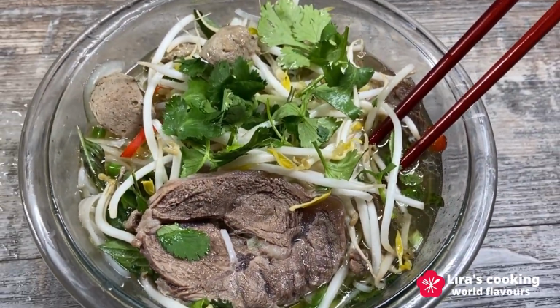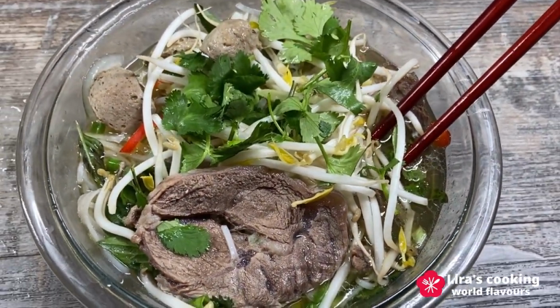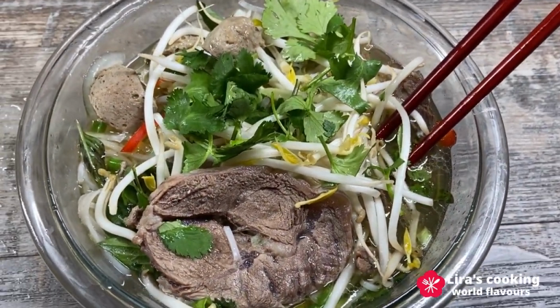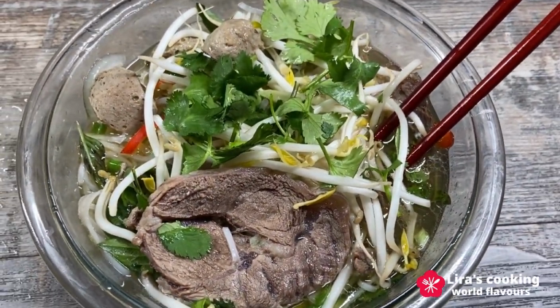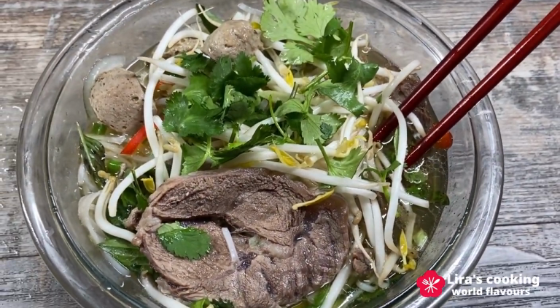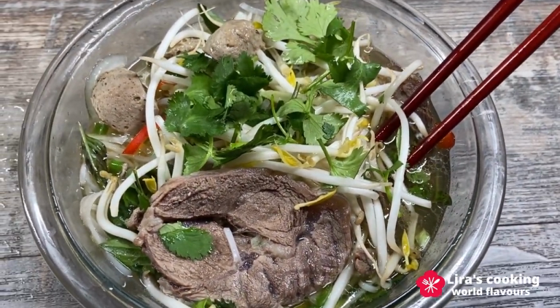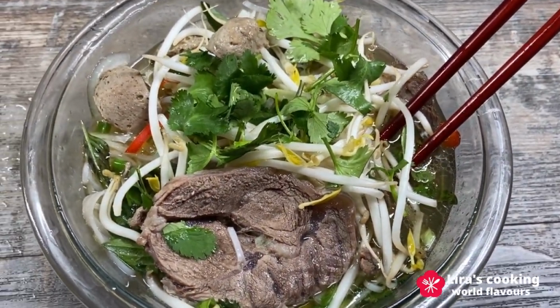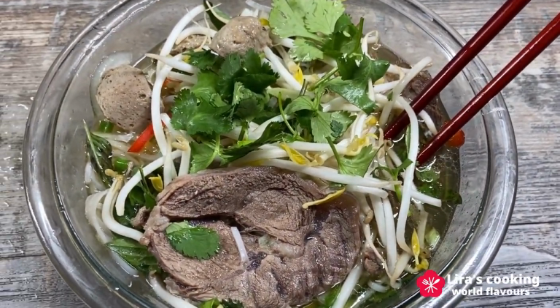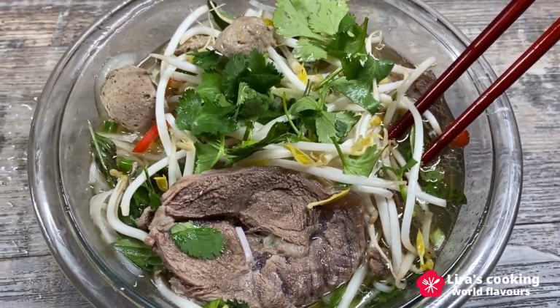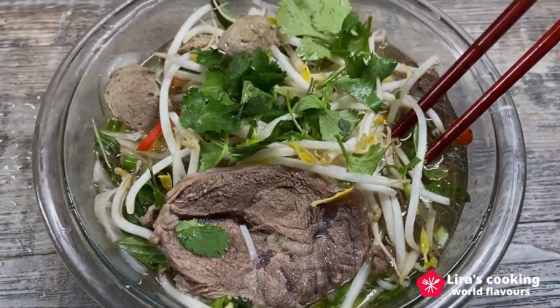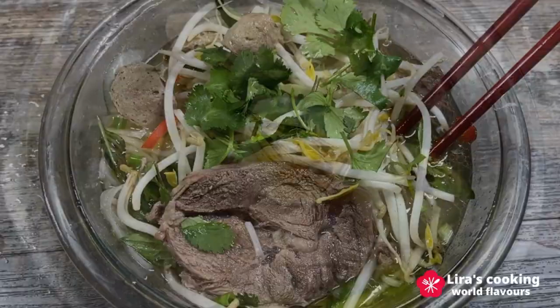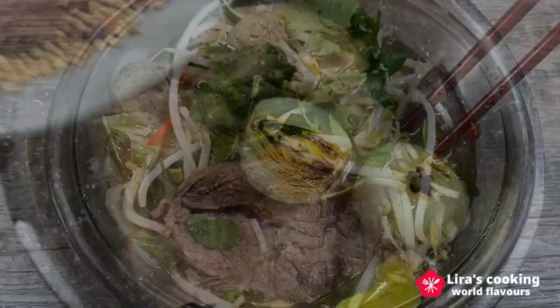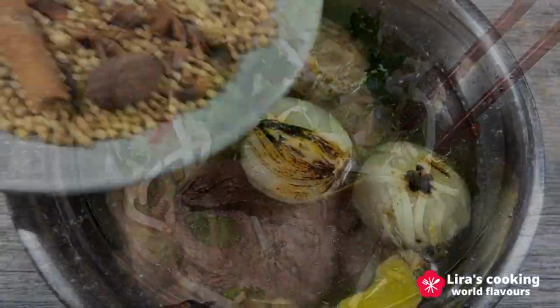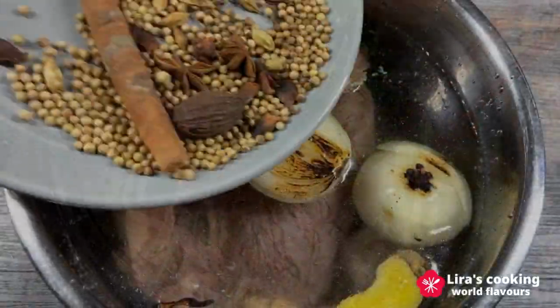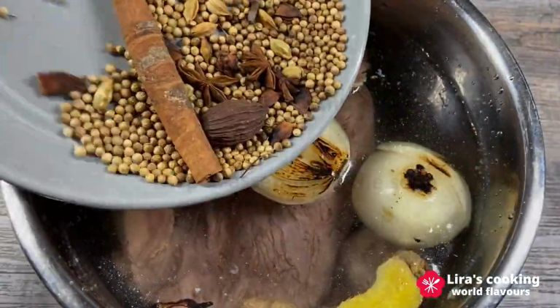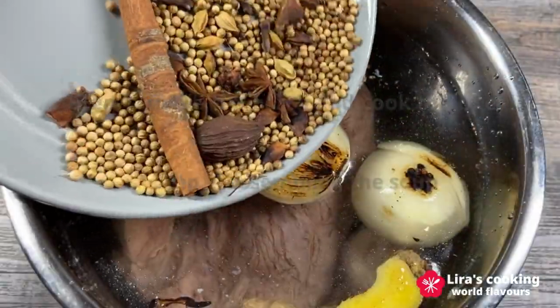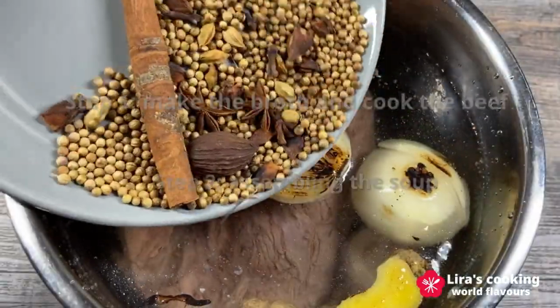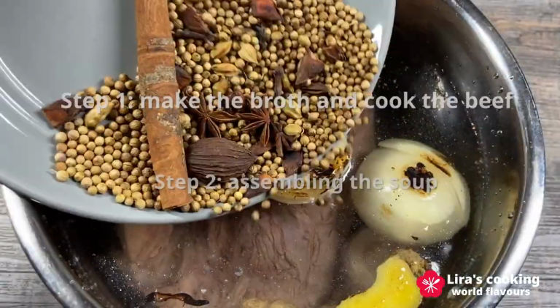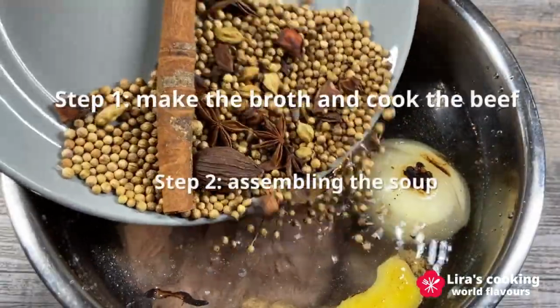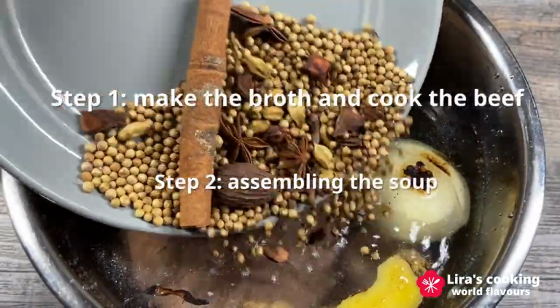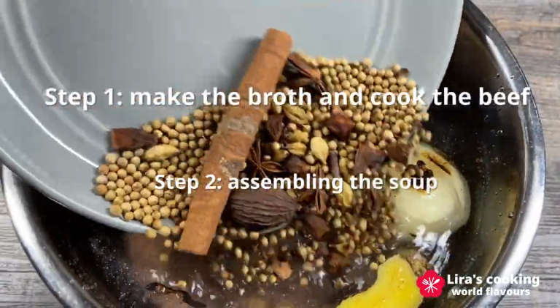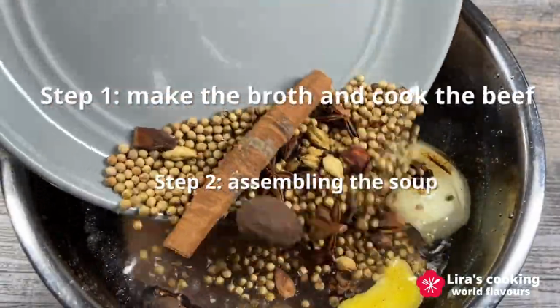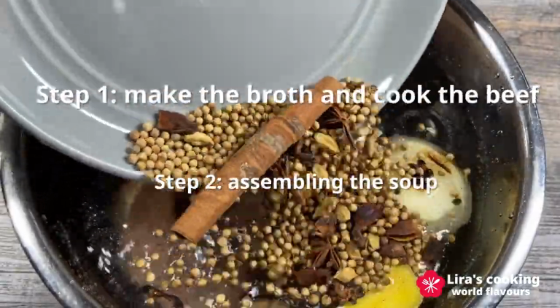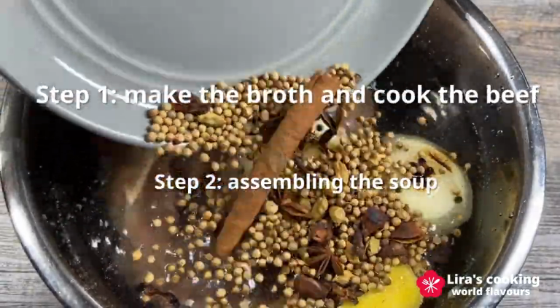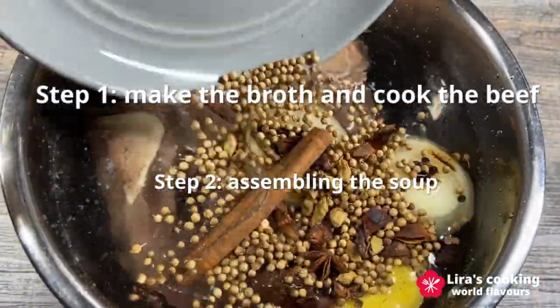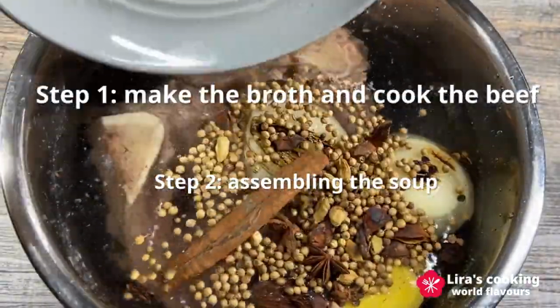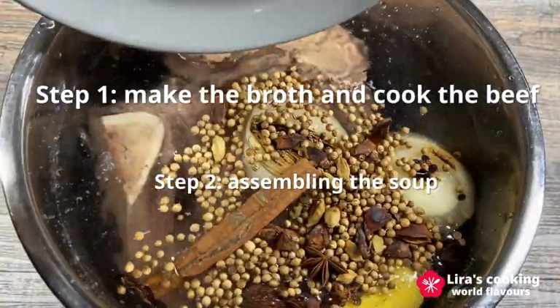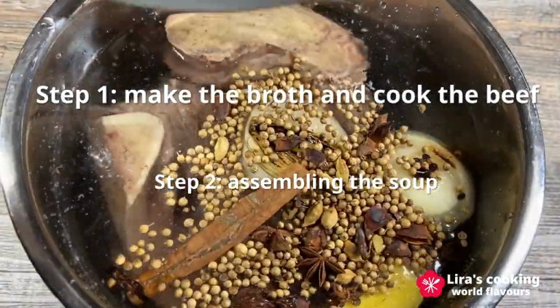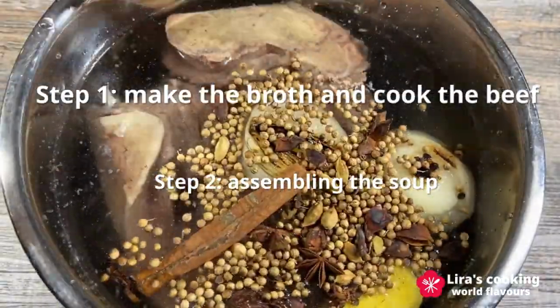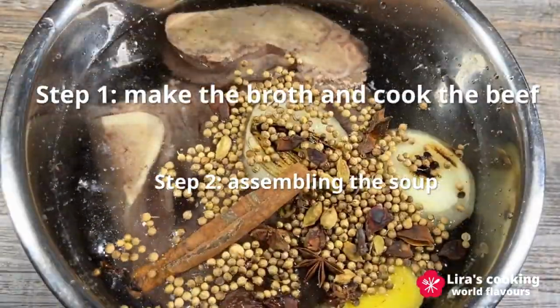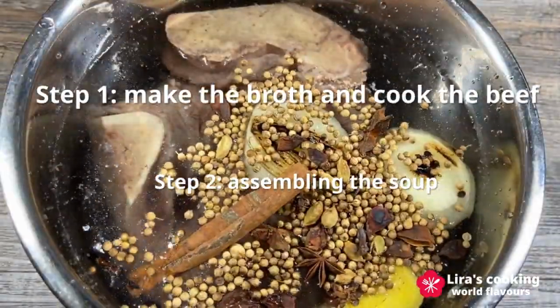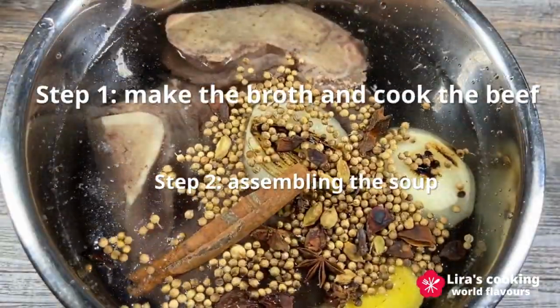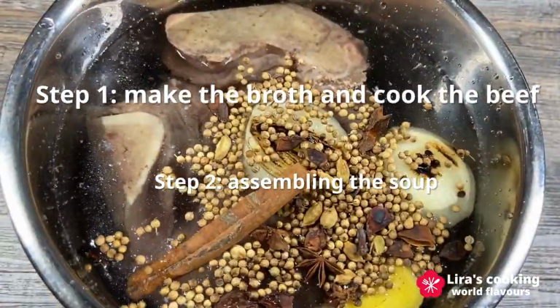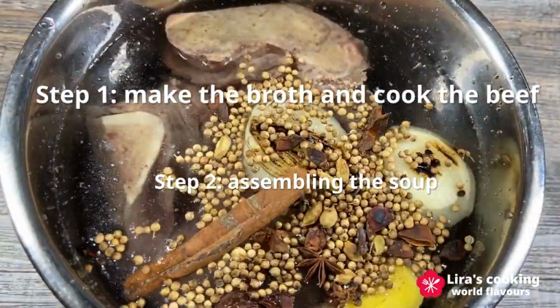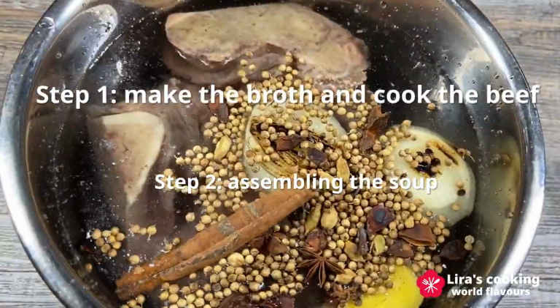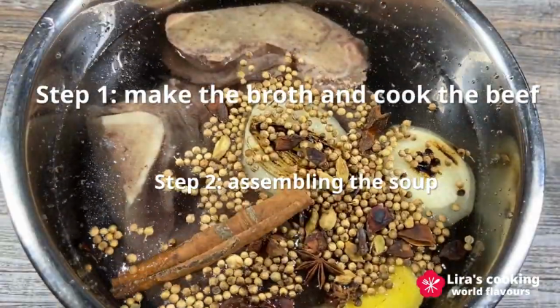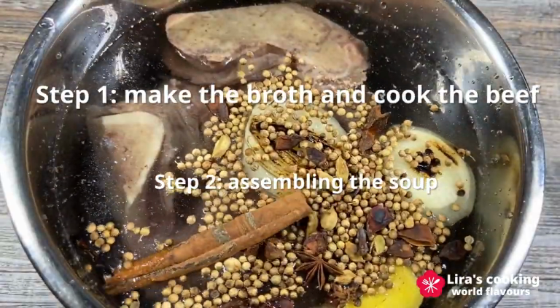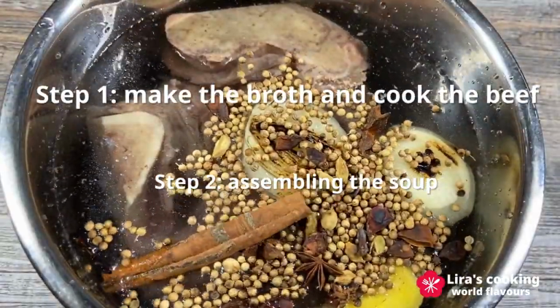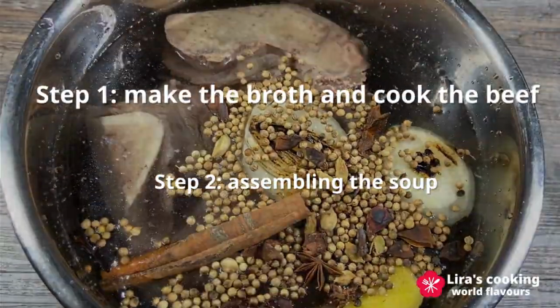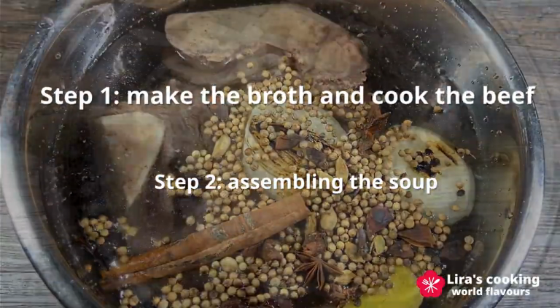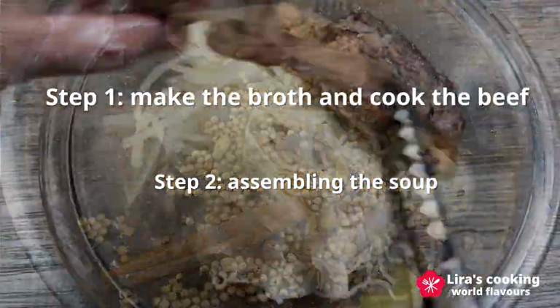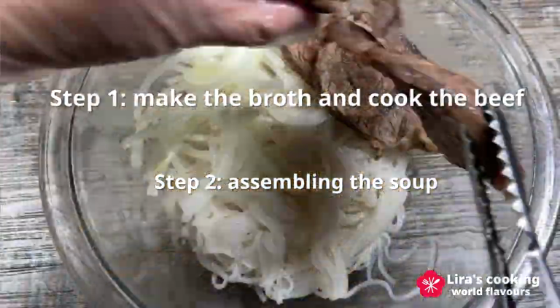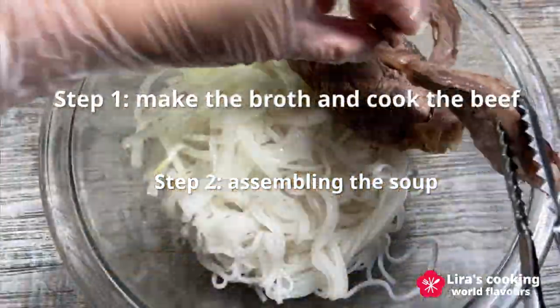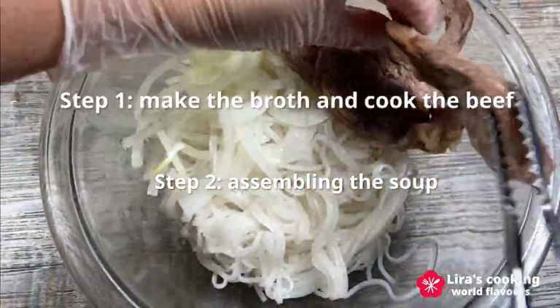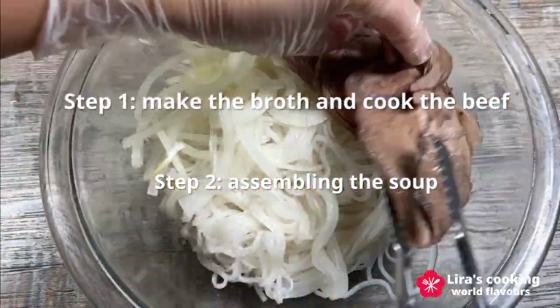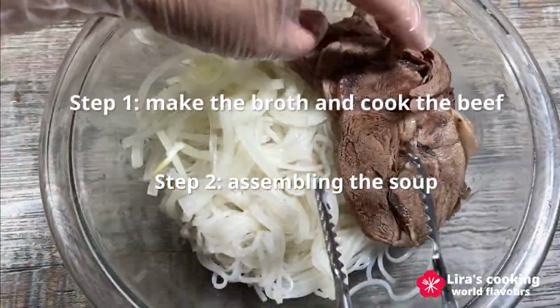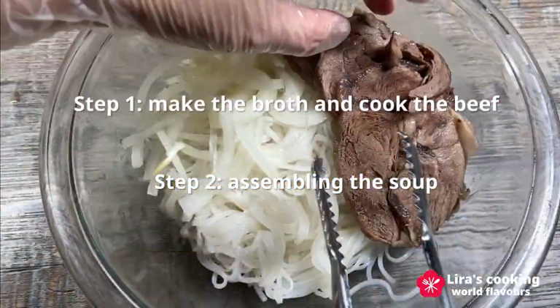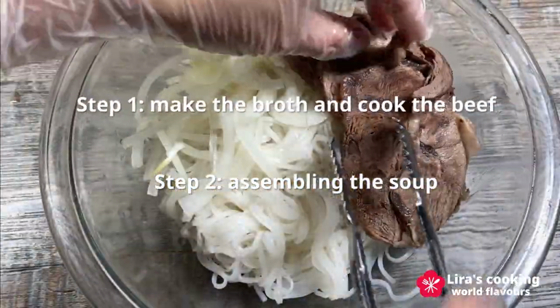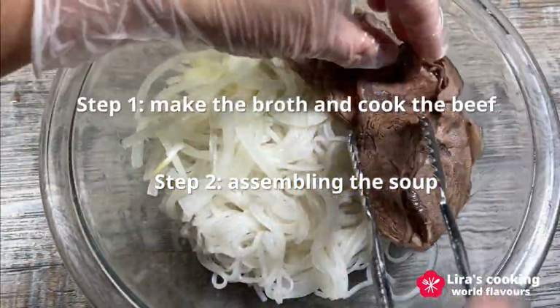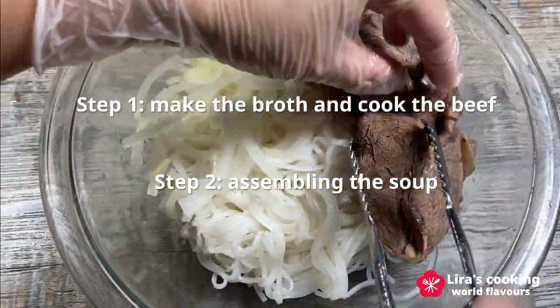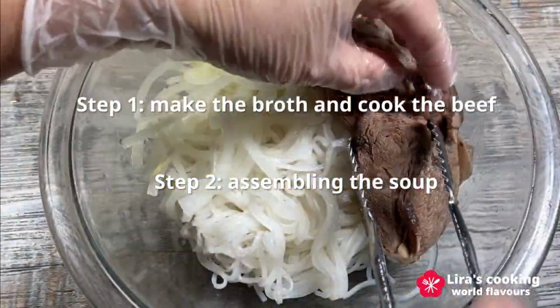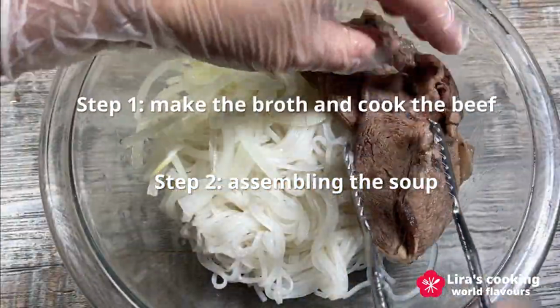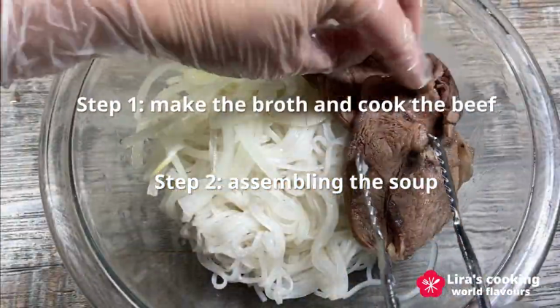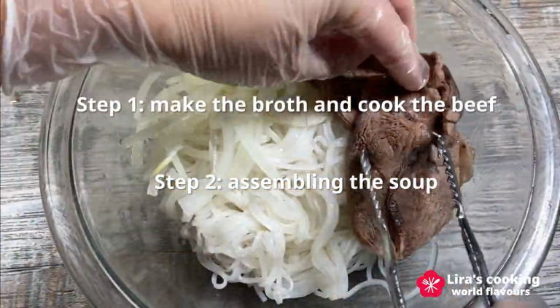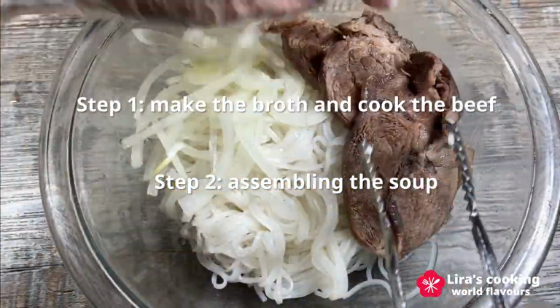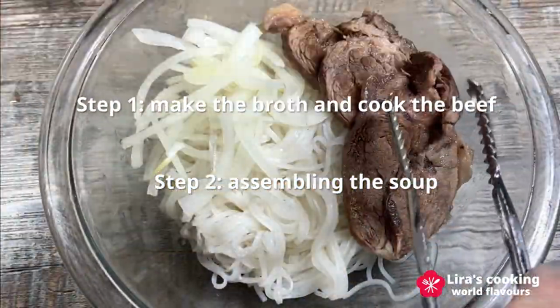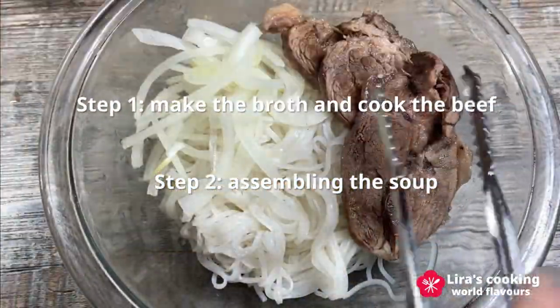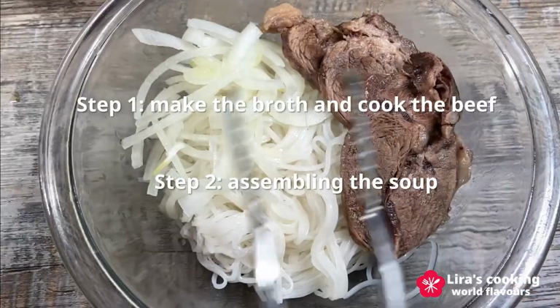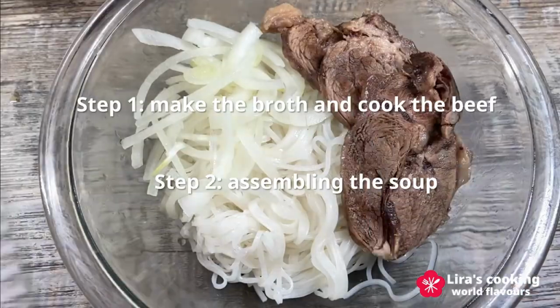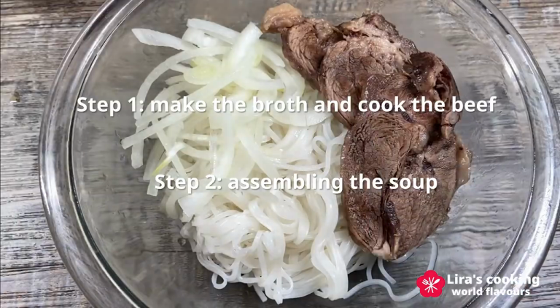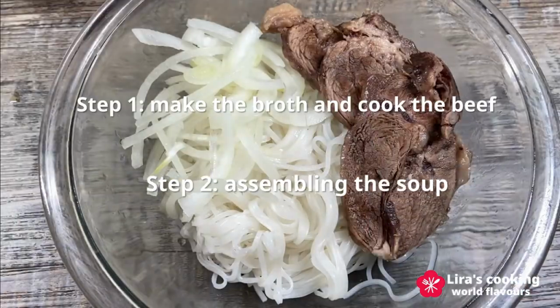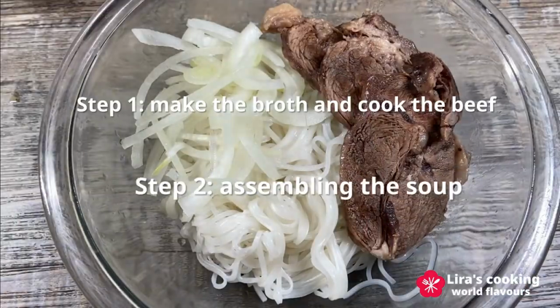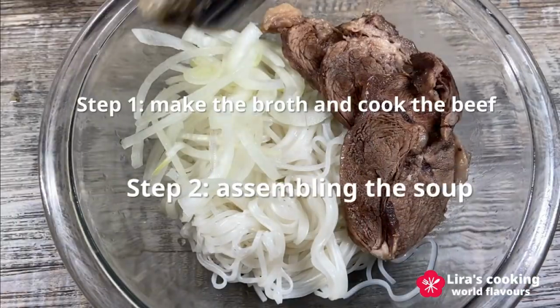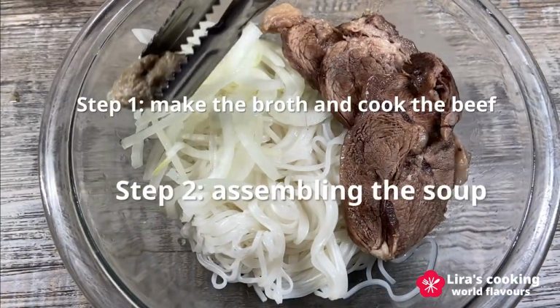We have two steps to make this soup: making the perfect broth and cooking the beef, then assembling the soup.